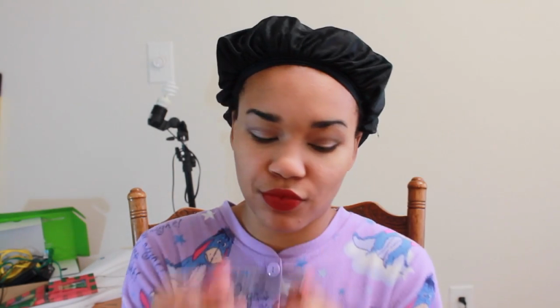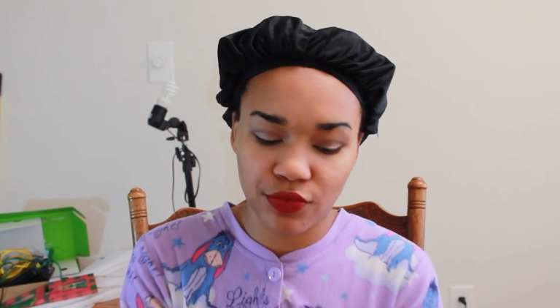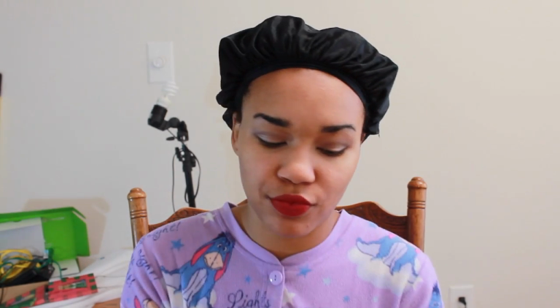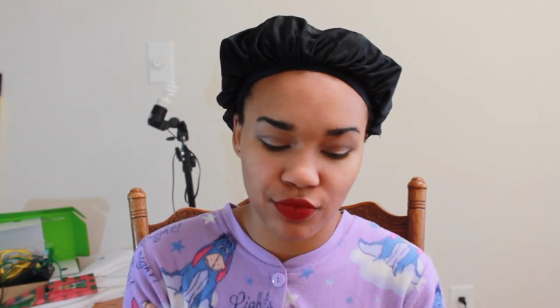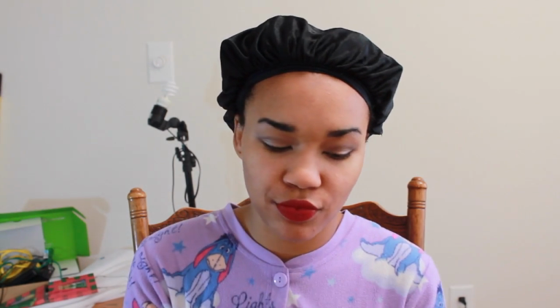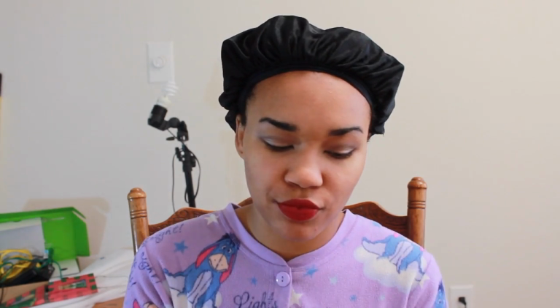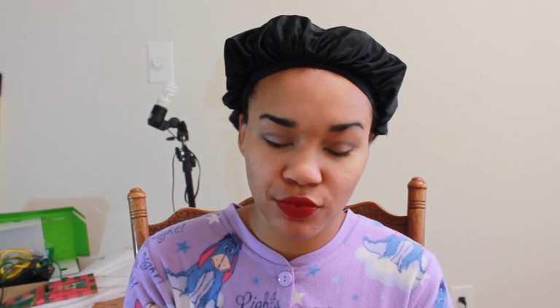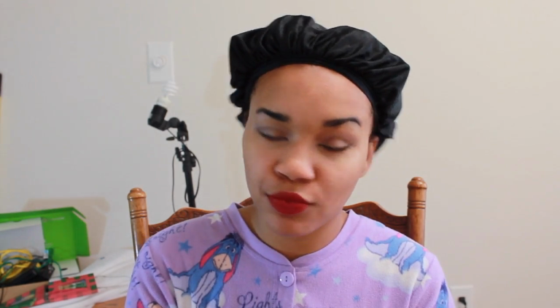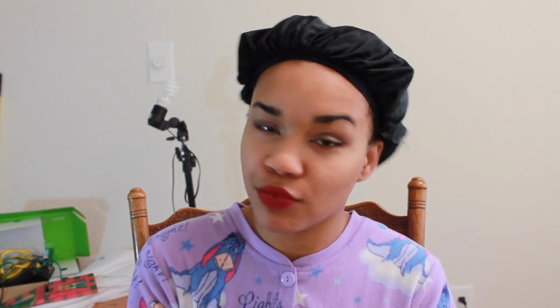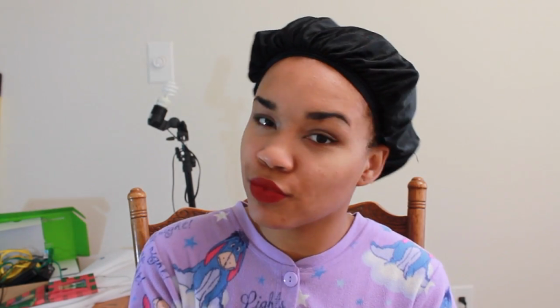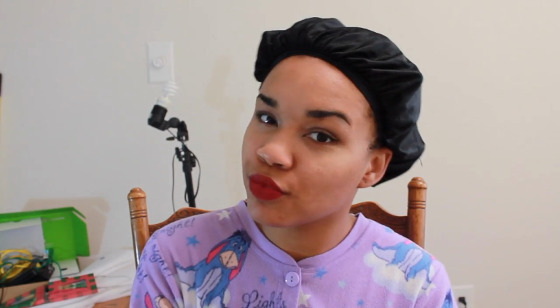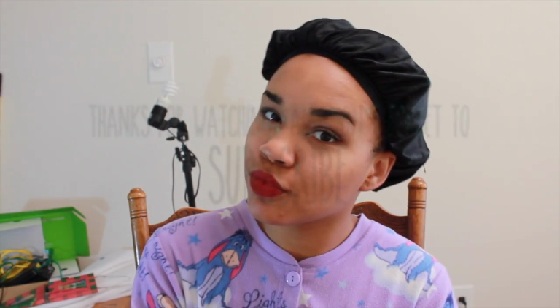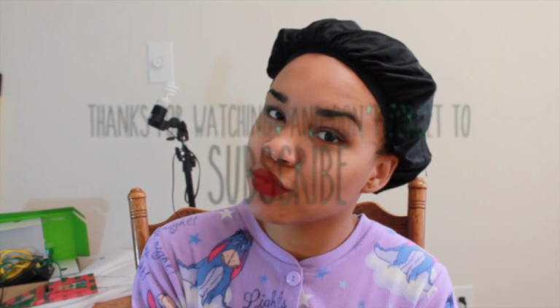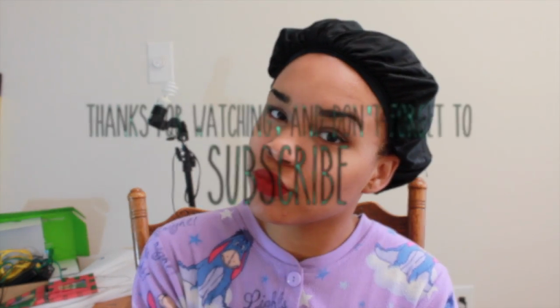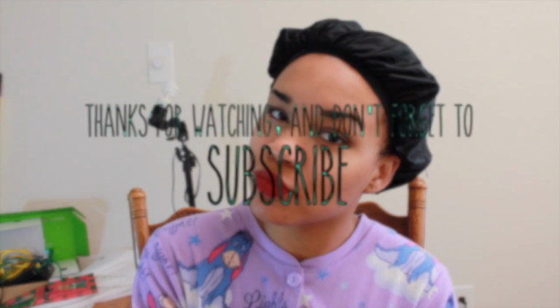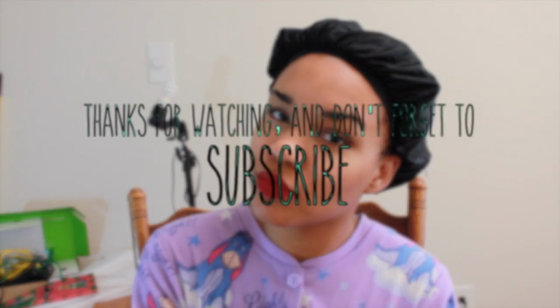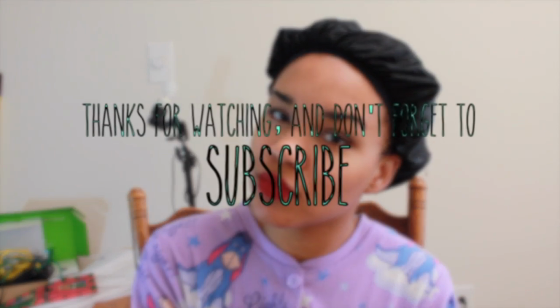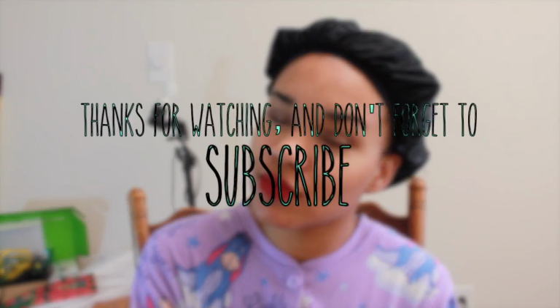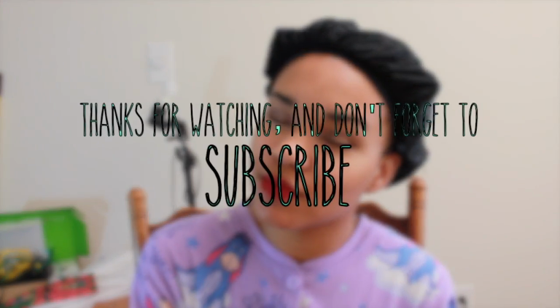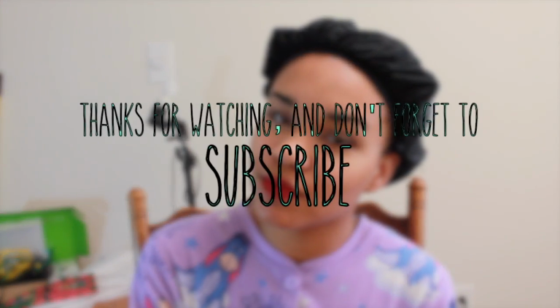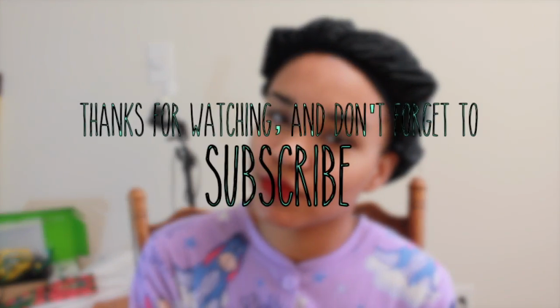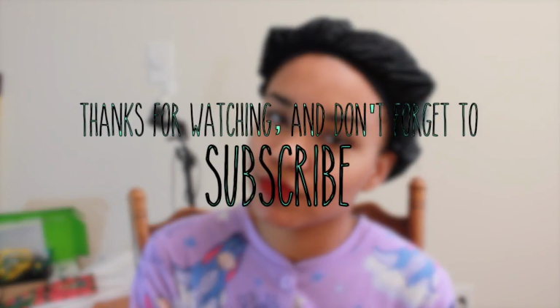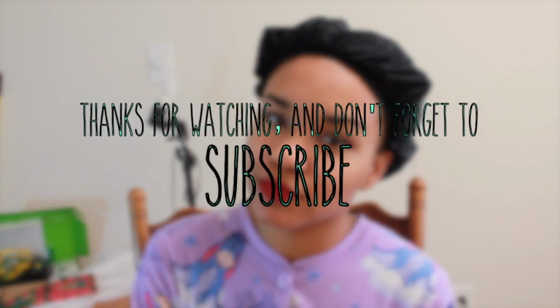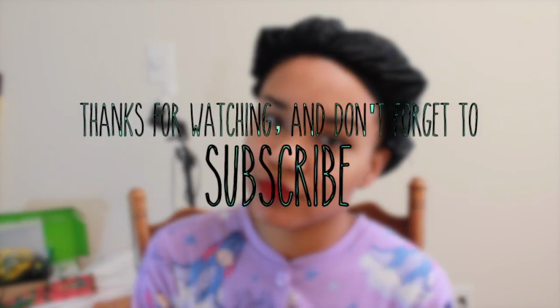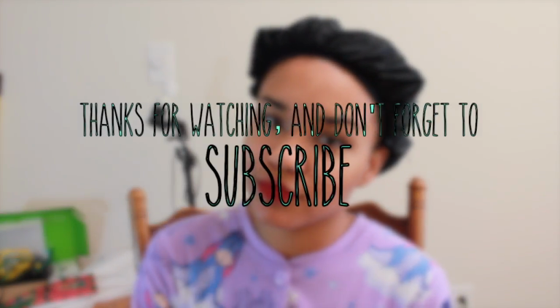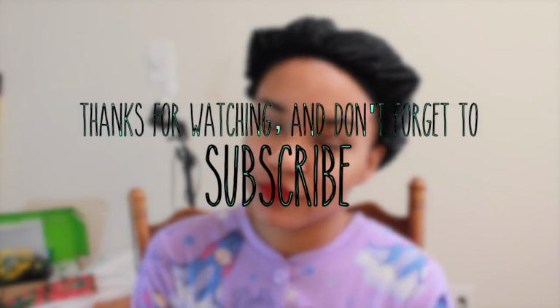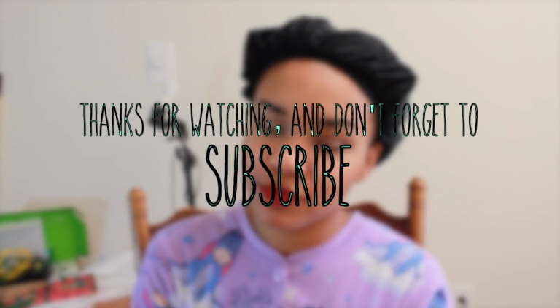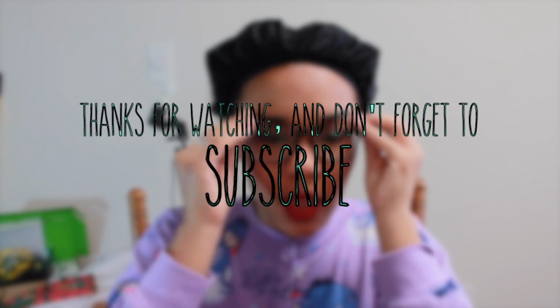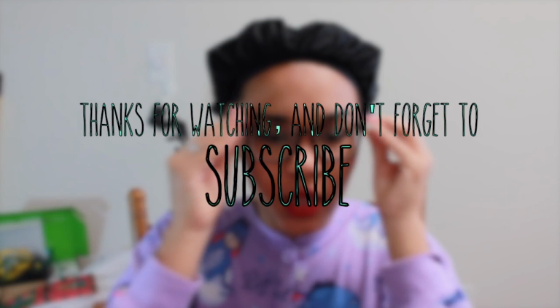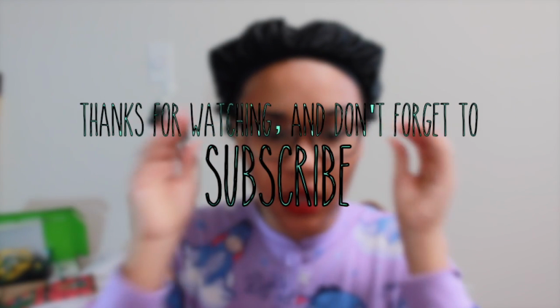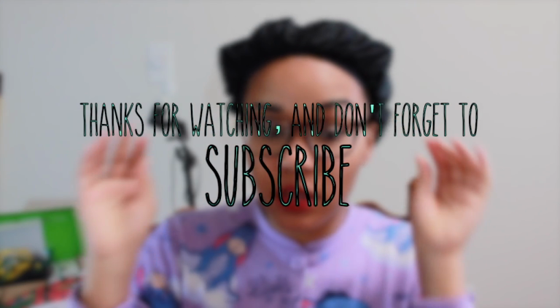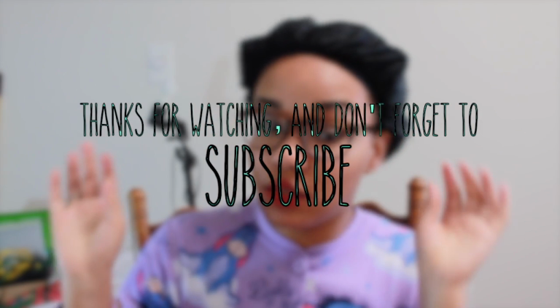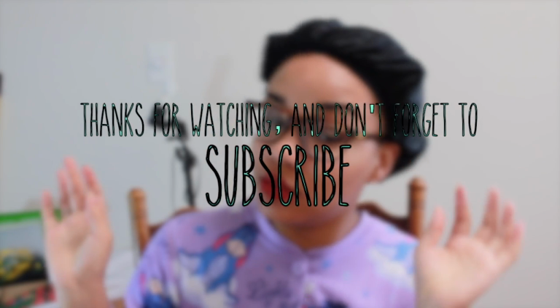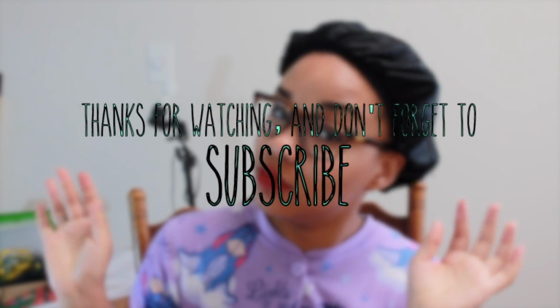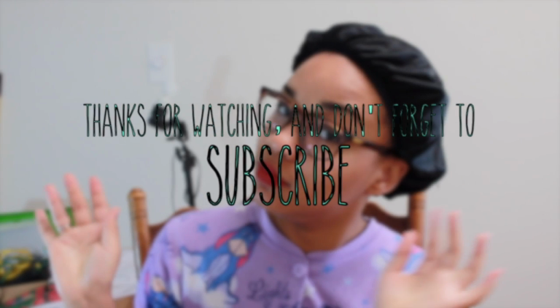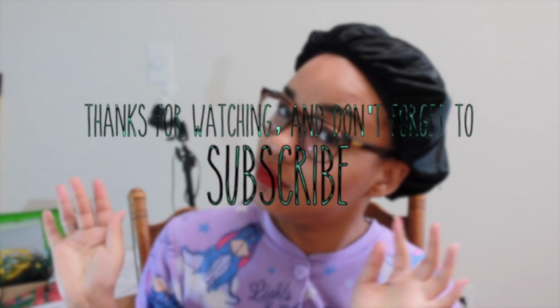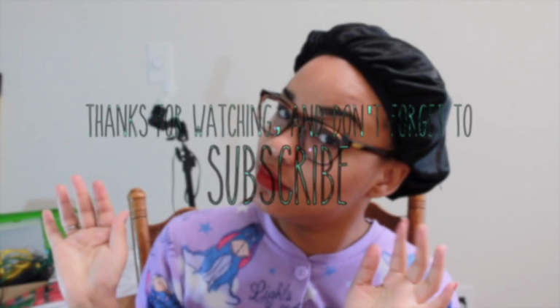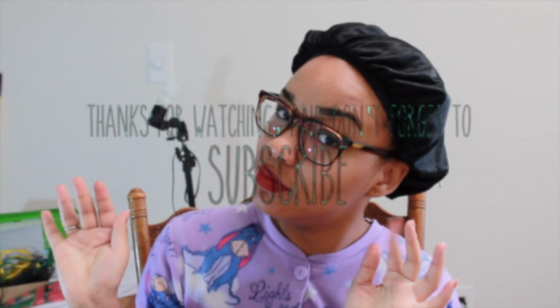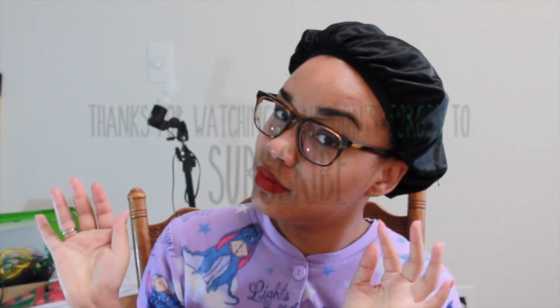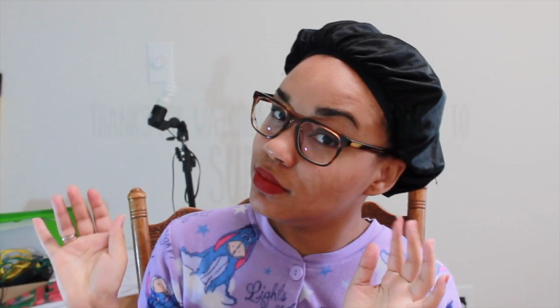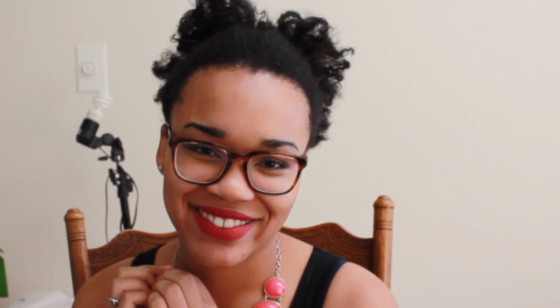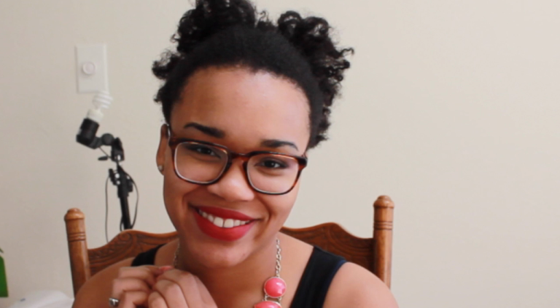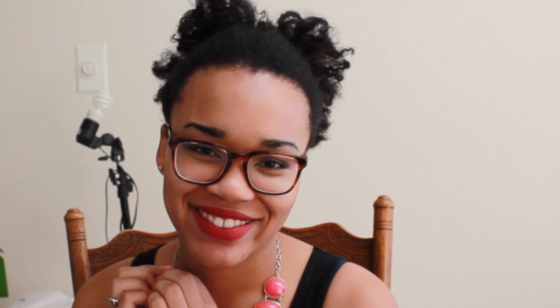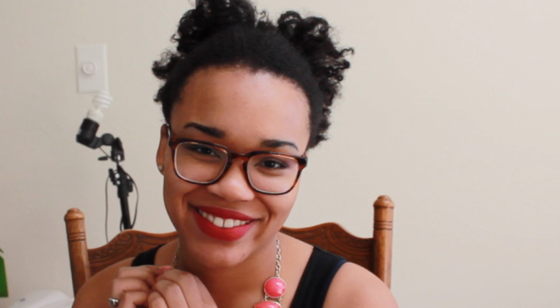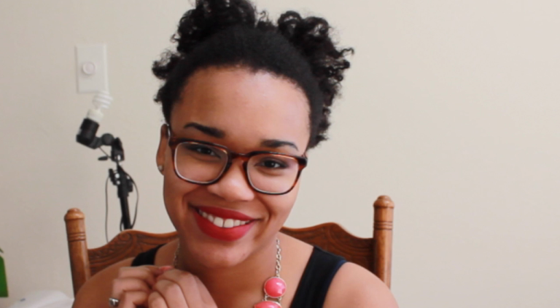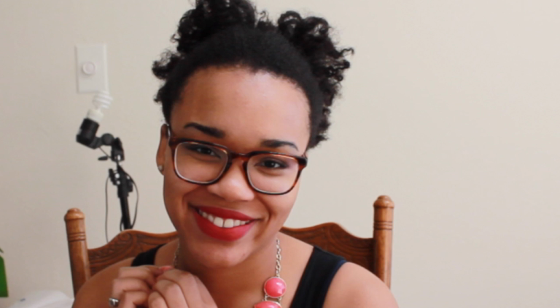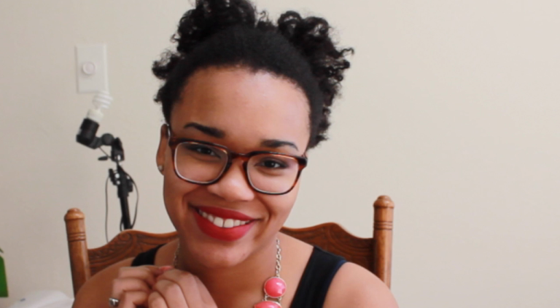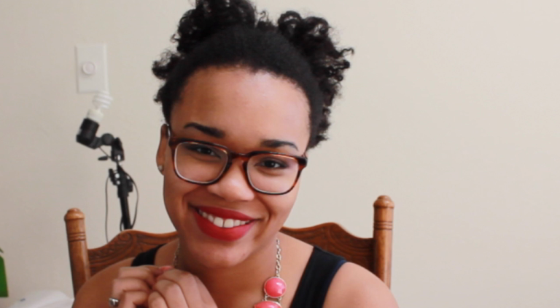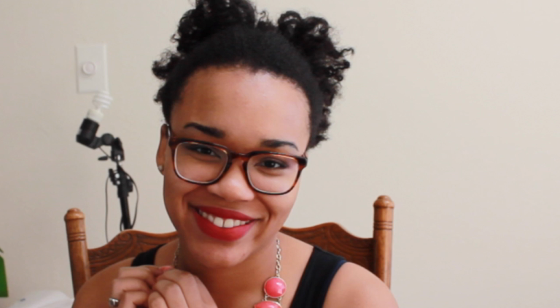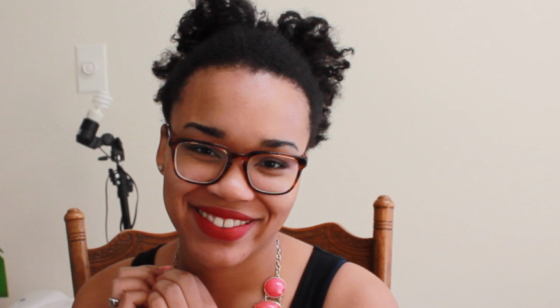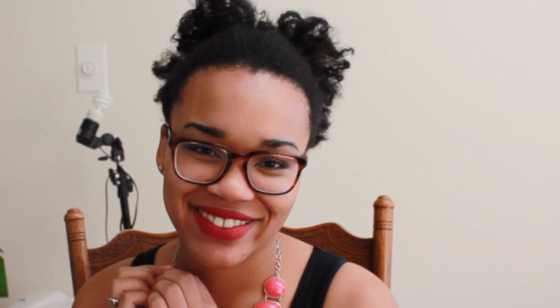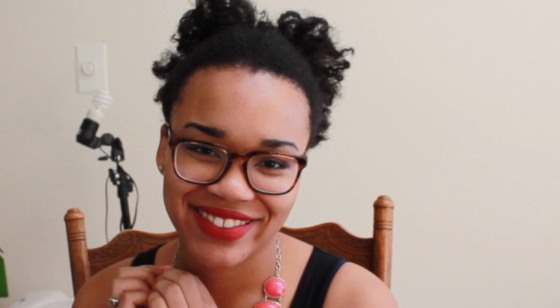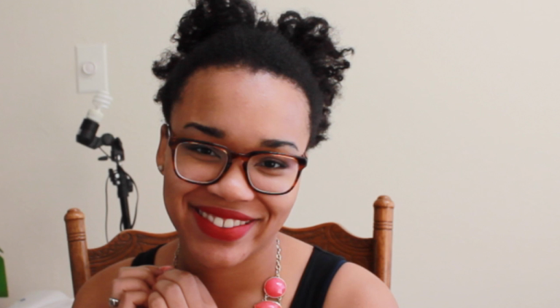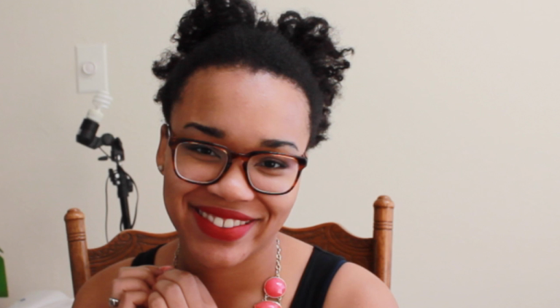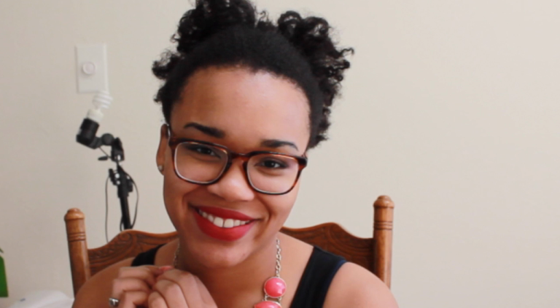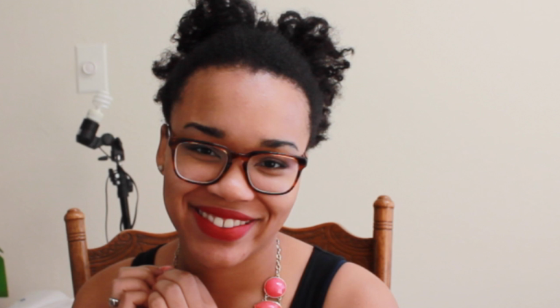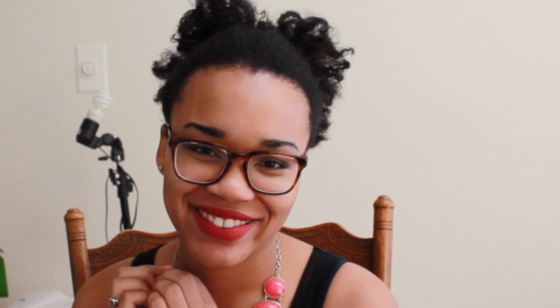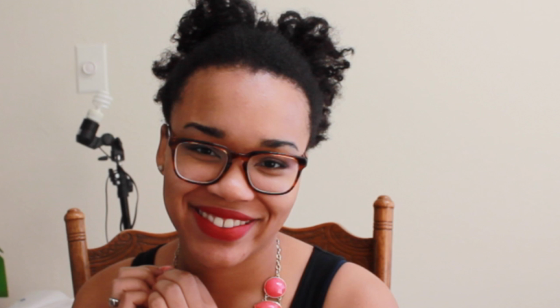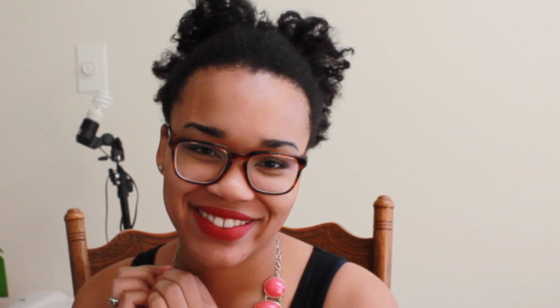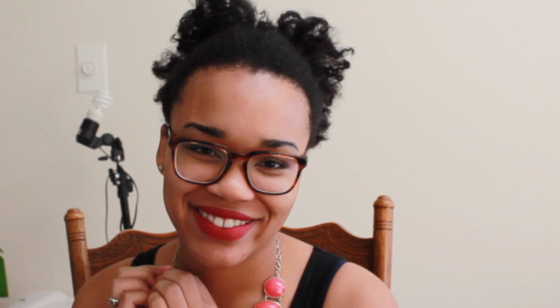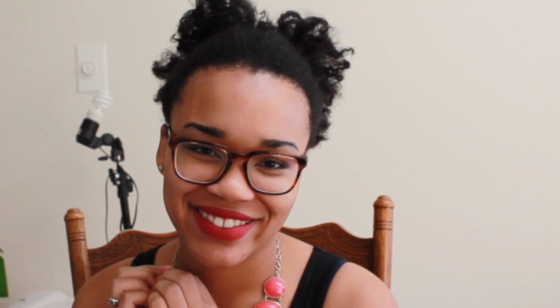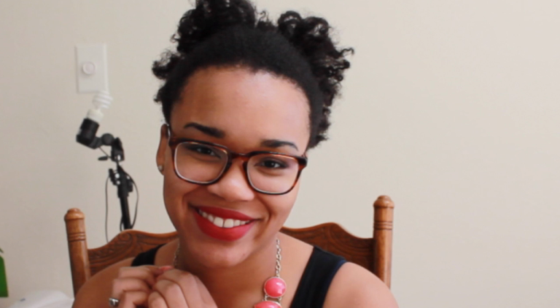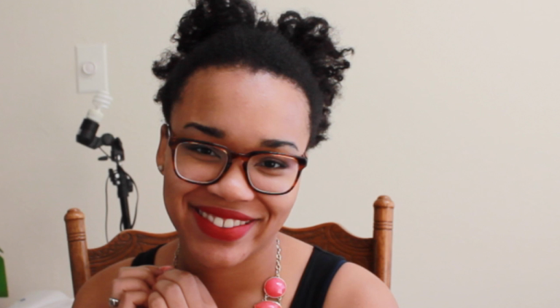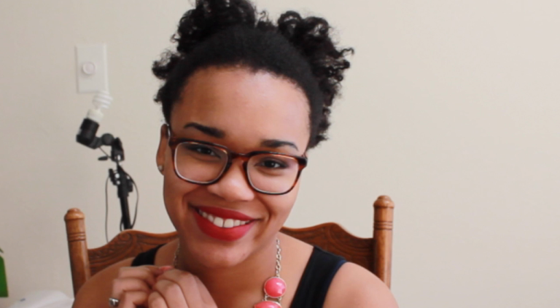I am basically done with my look. I hope you guys enjoyed the video. Don't forget to like and subscribe, and I'll see you in my next video. Bye!